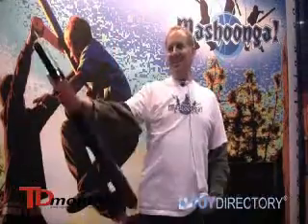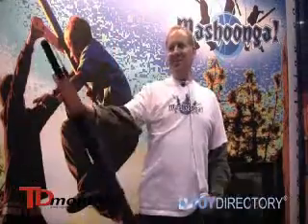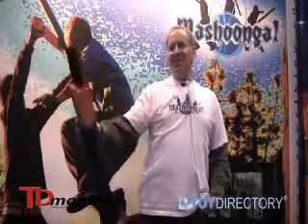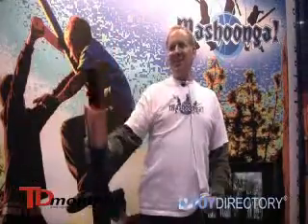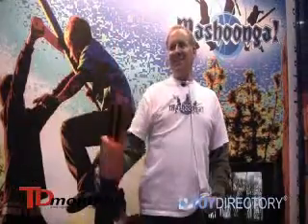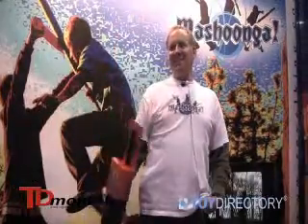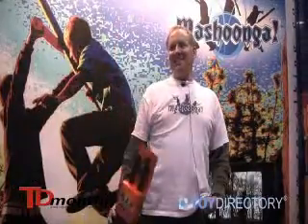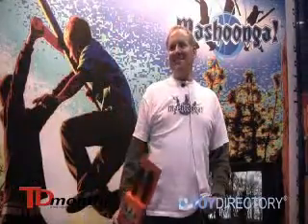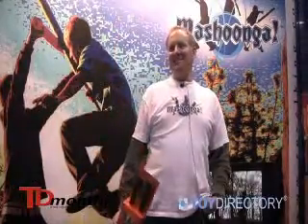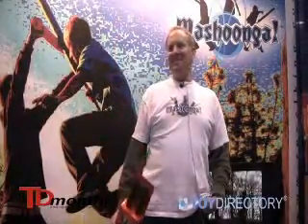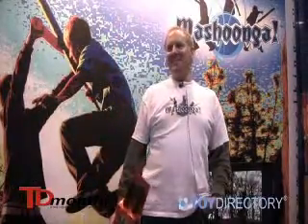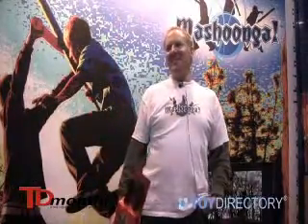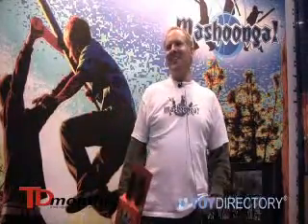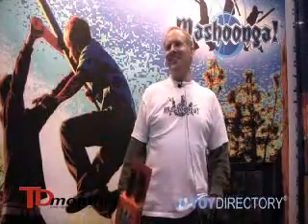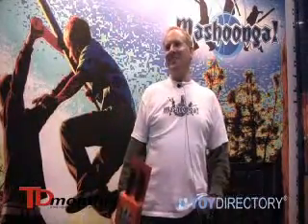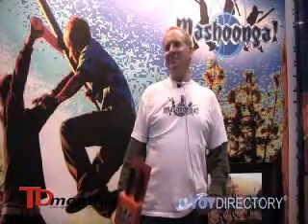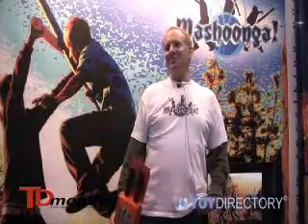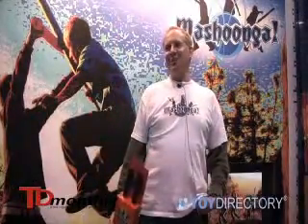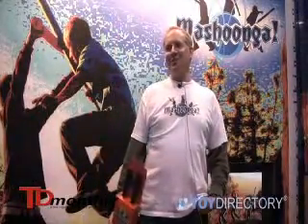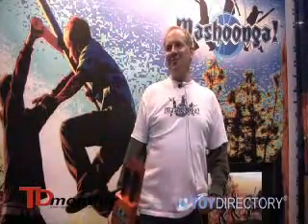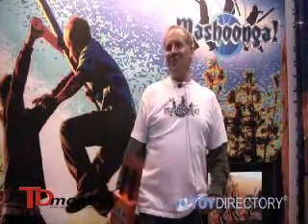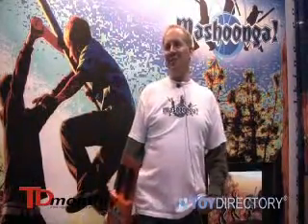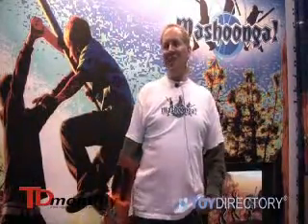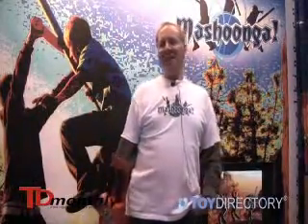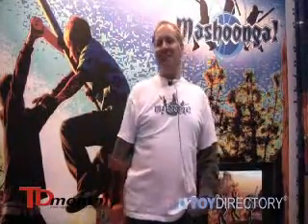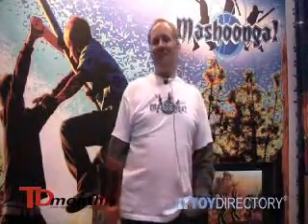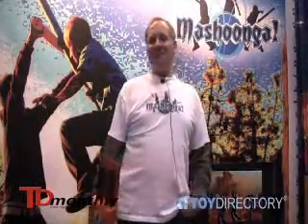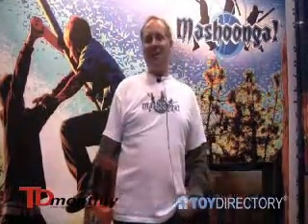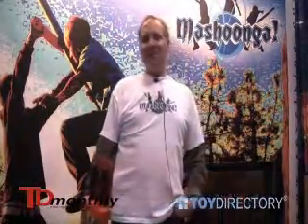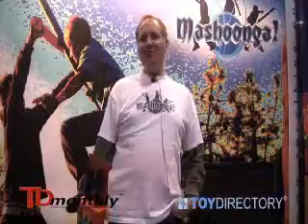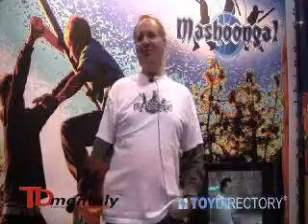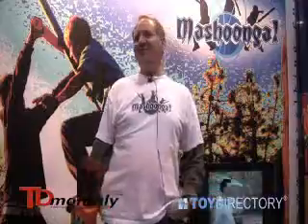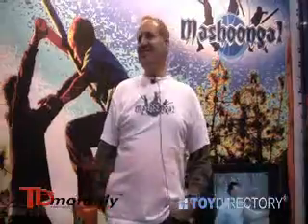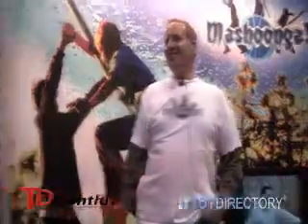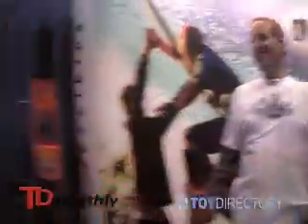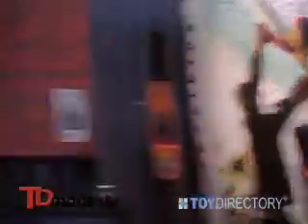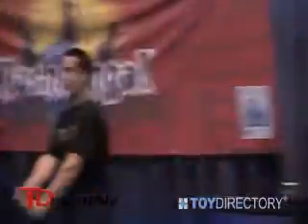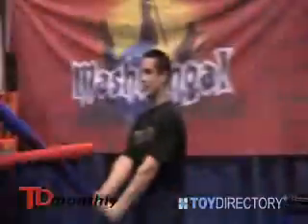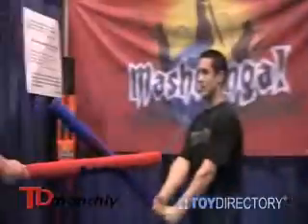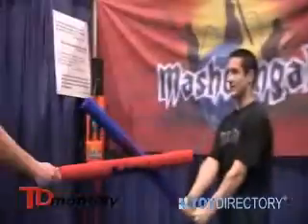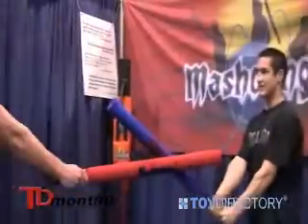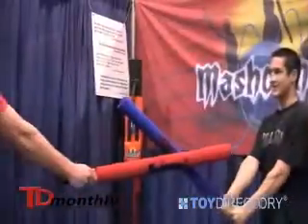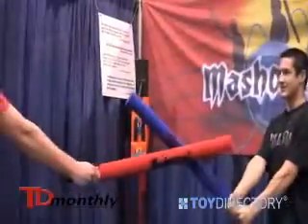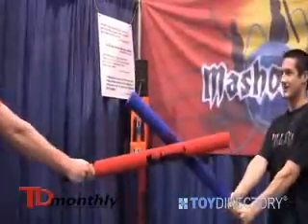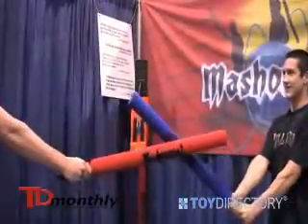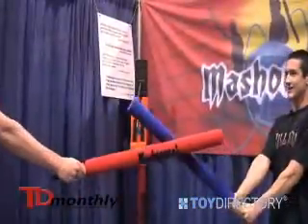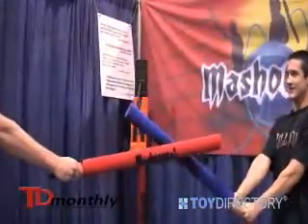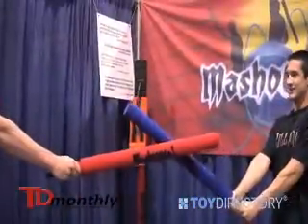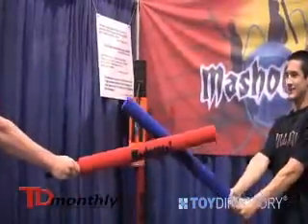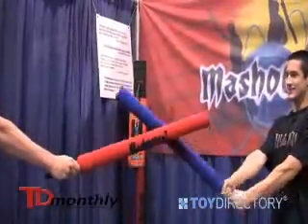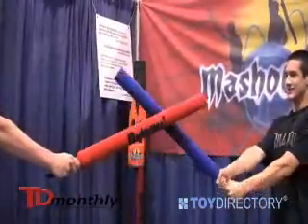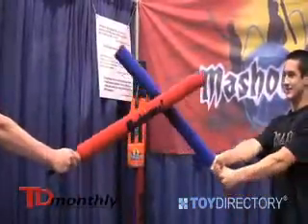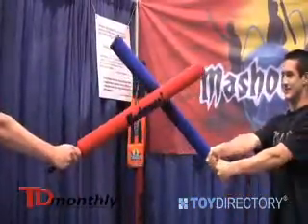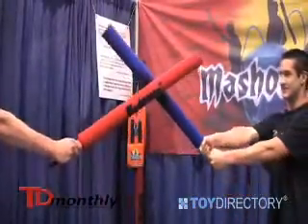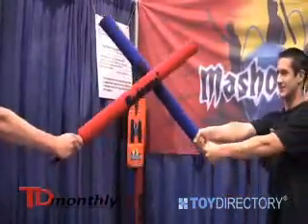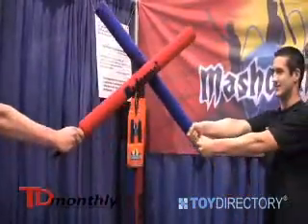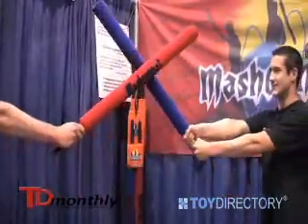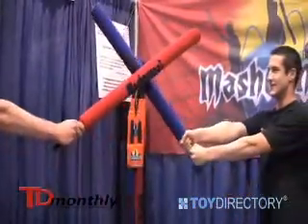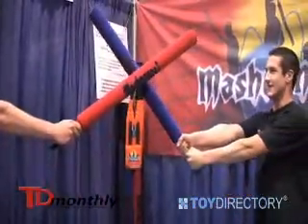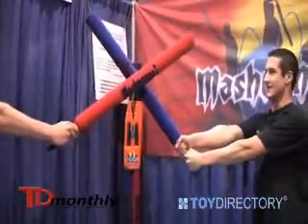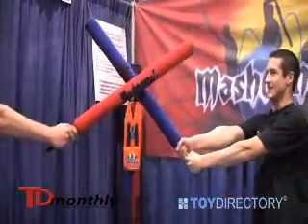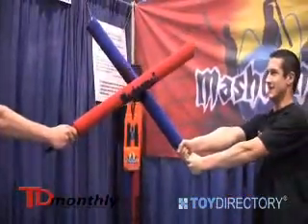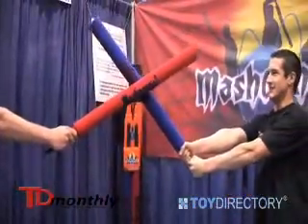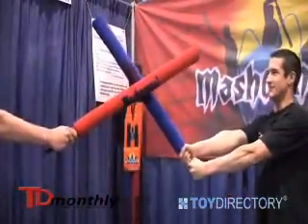Over here, these young men are going to demonstrate it for you. They have the sabers, and then we also have the bow staff. These two have the sabers right now.